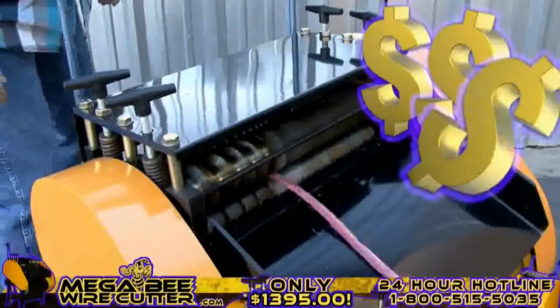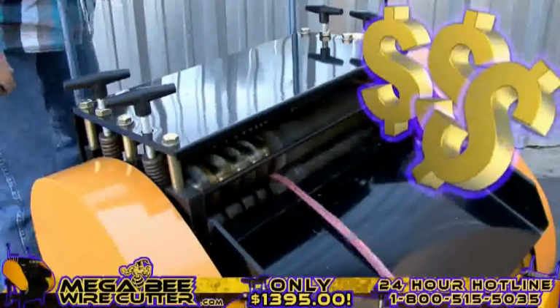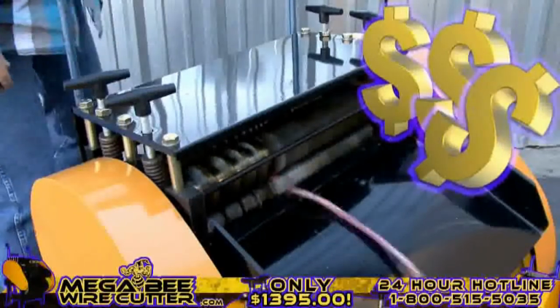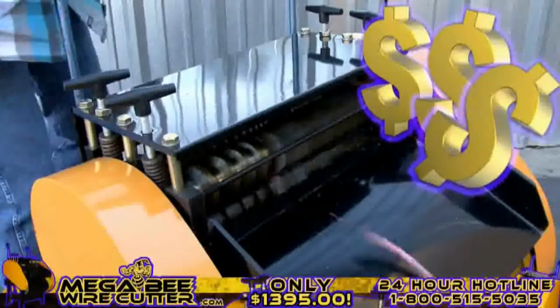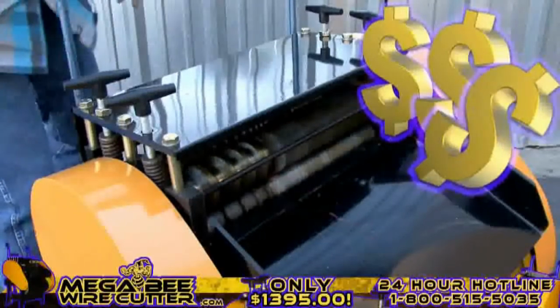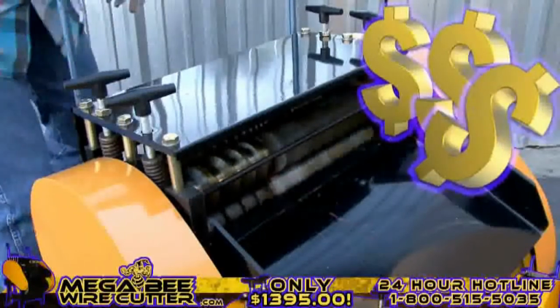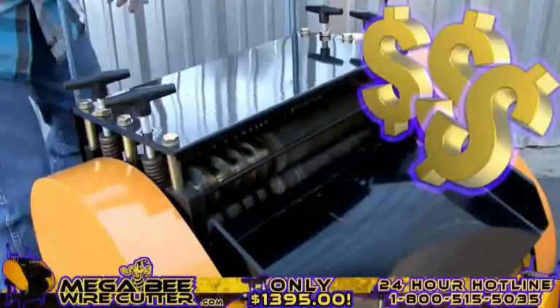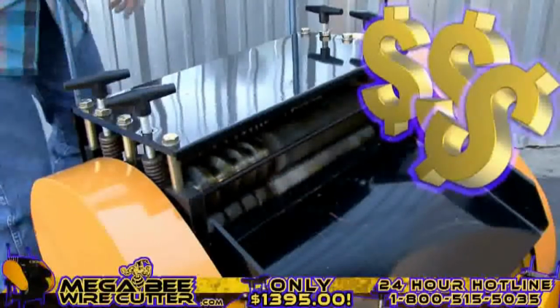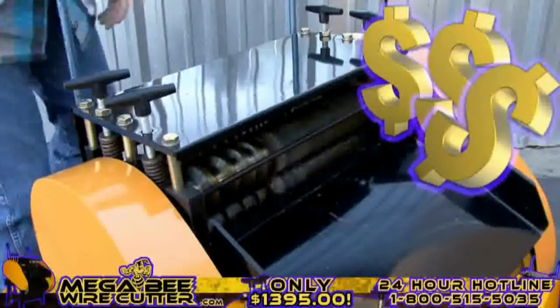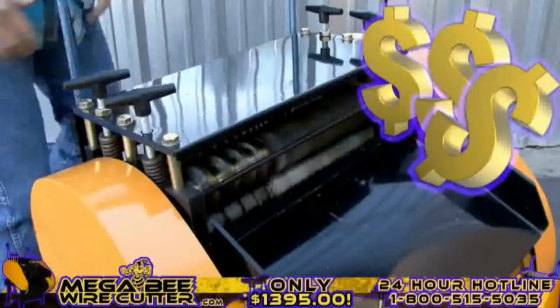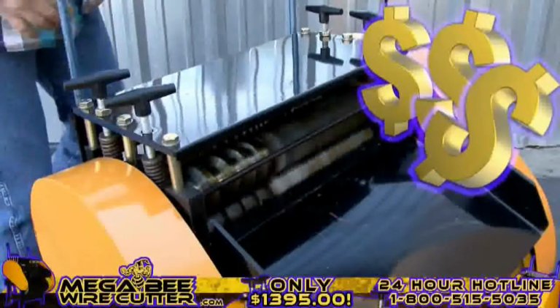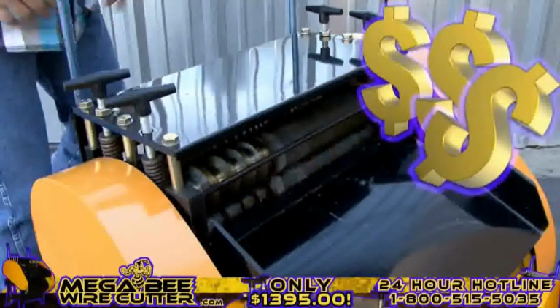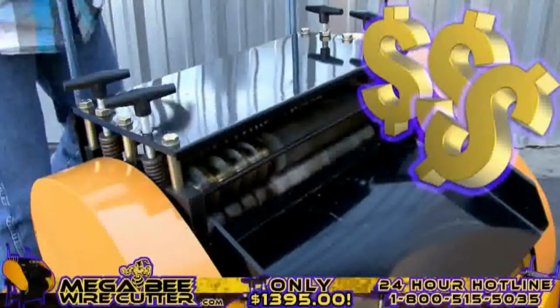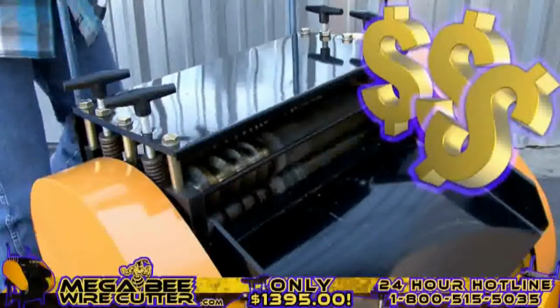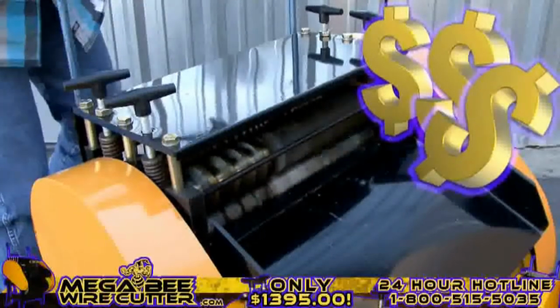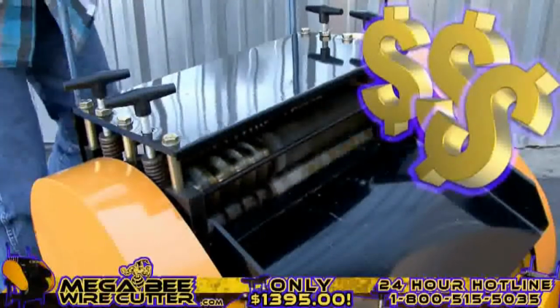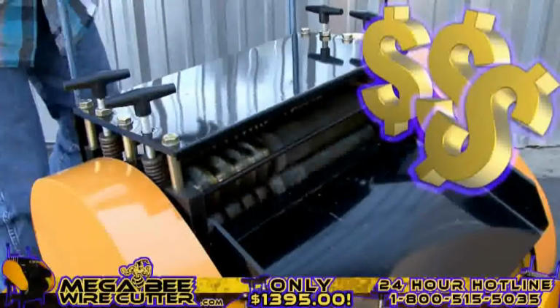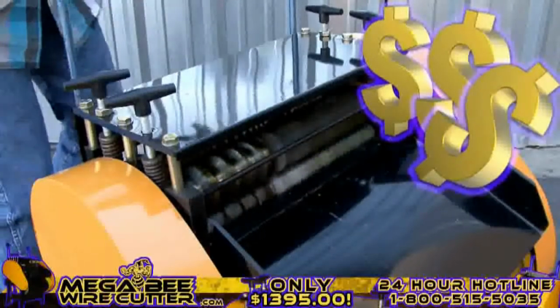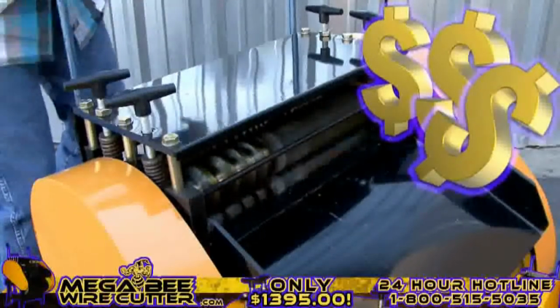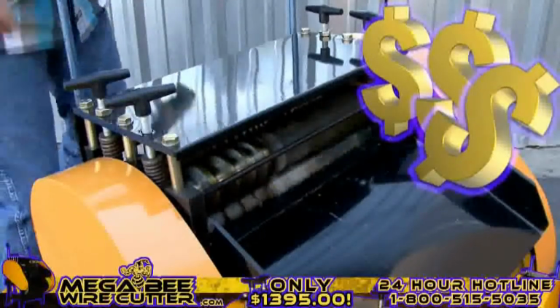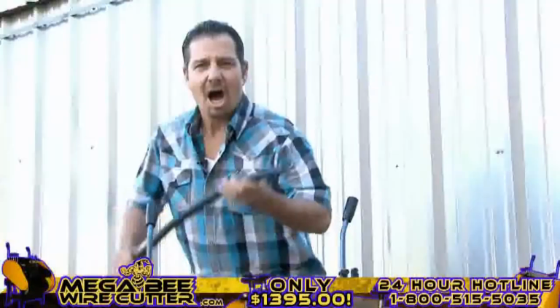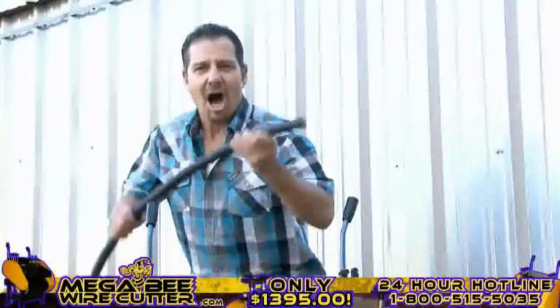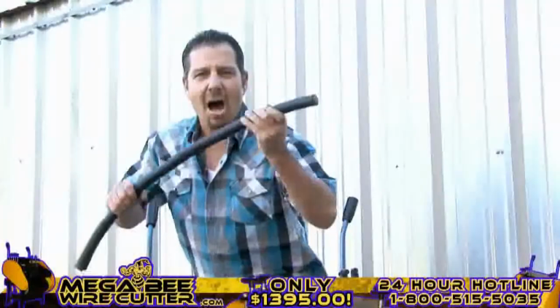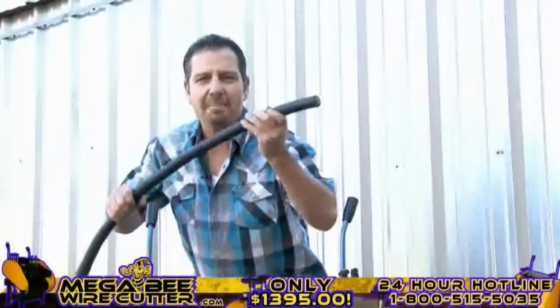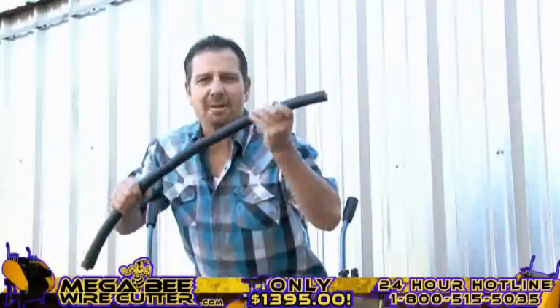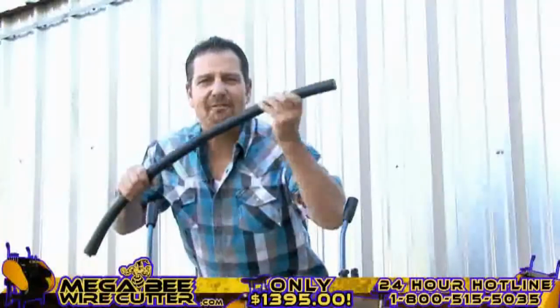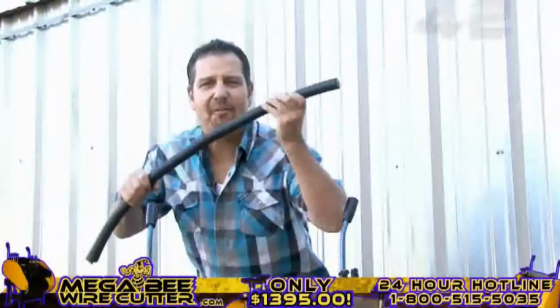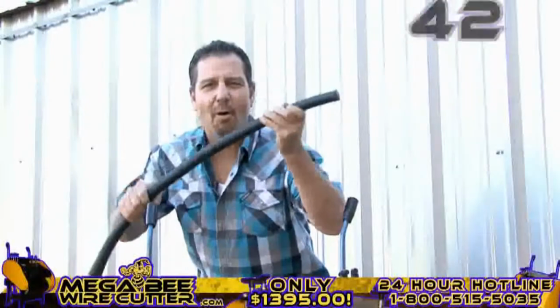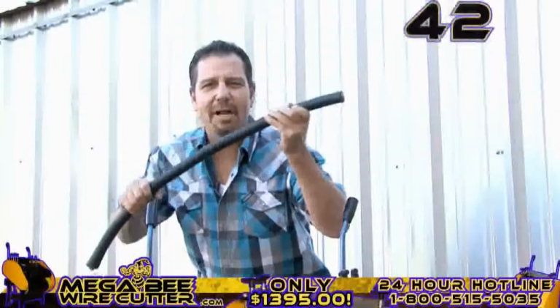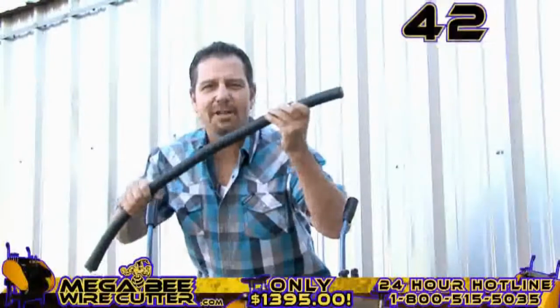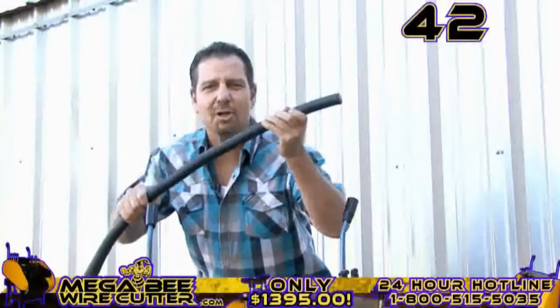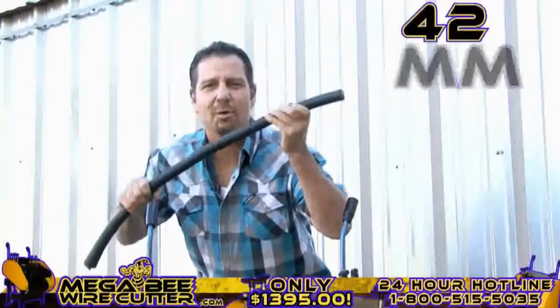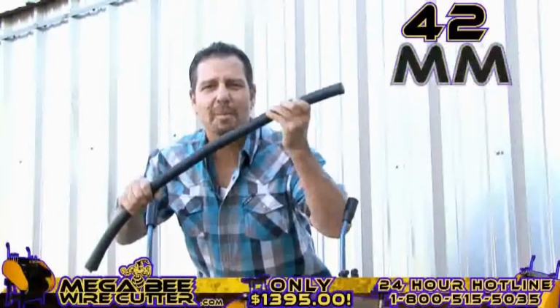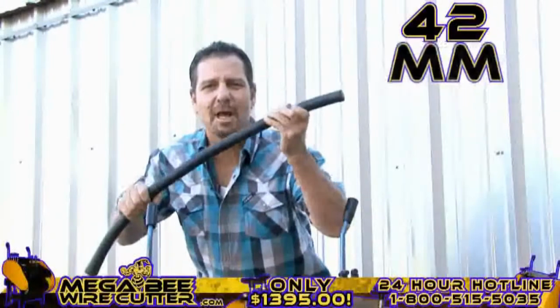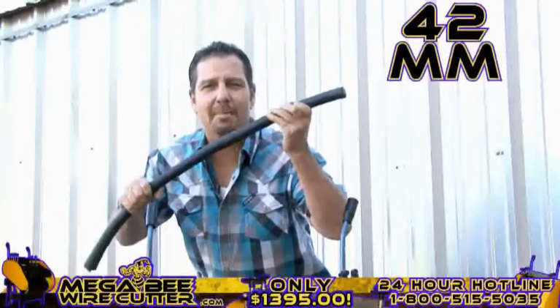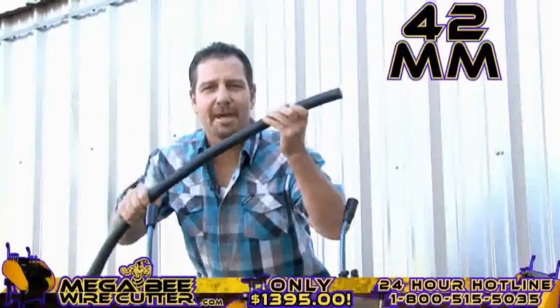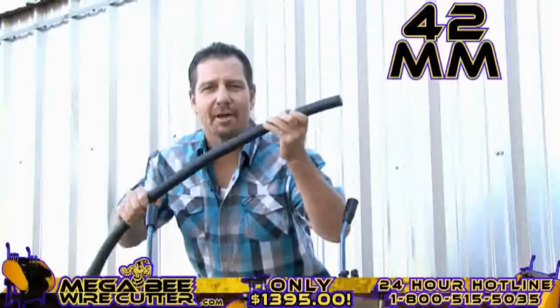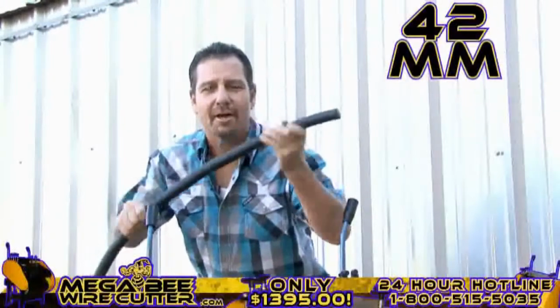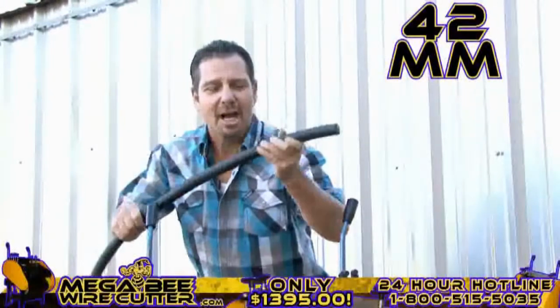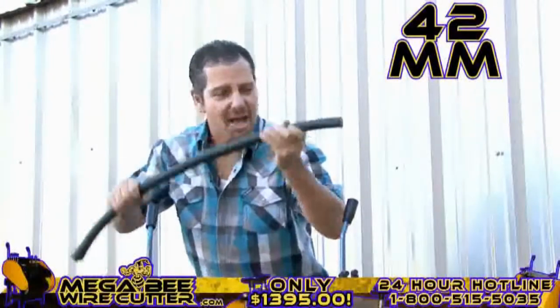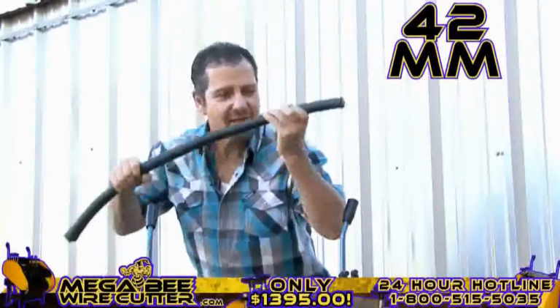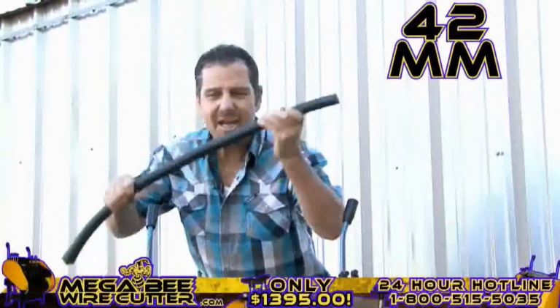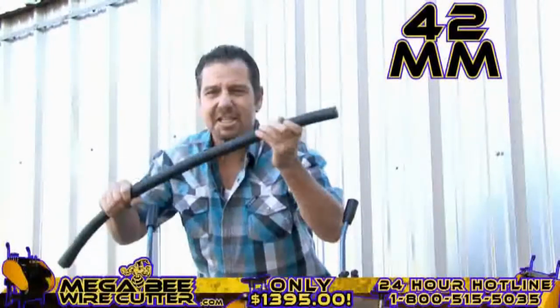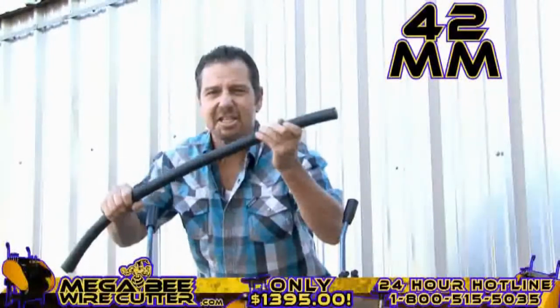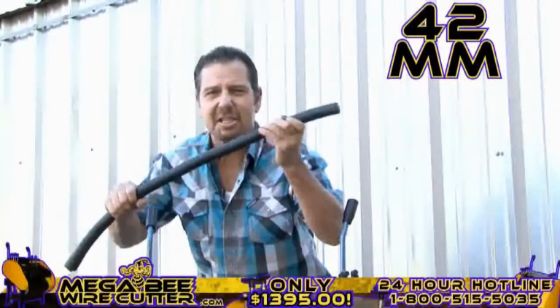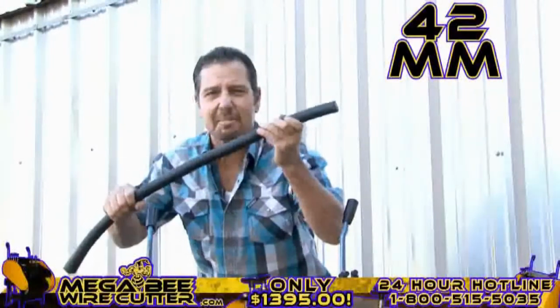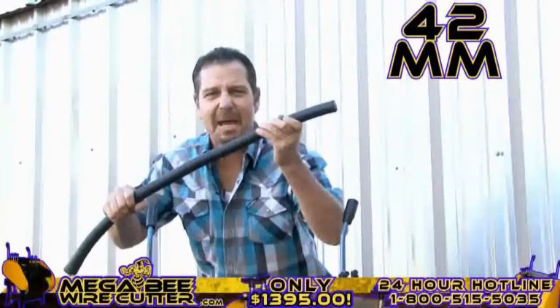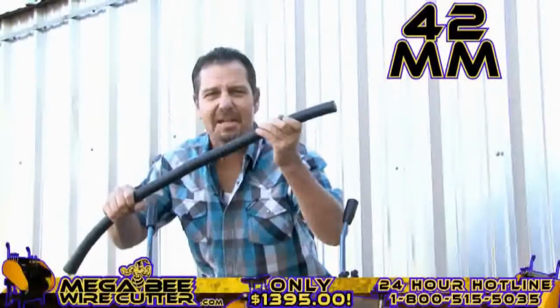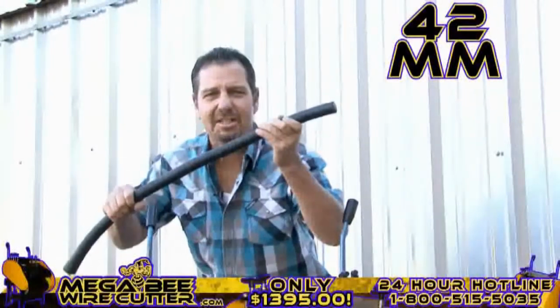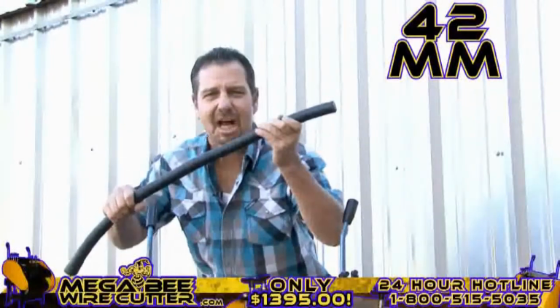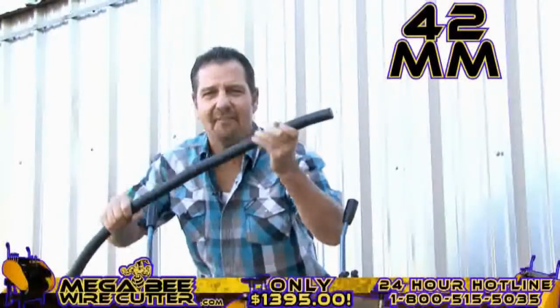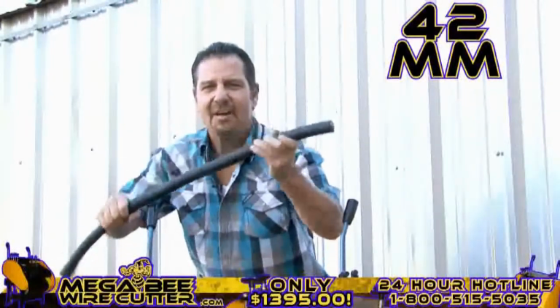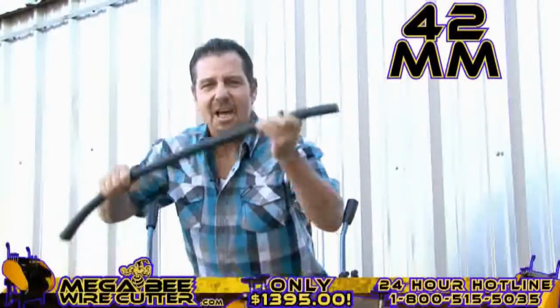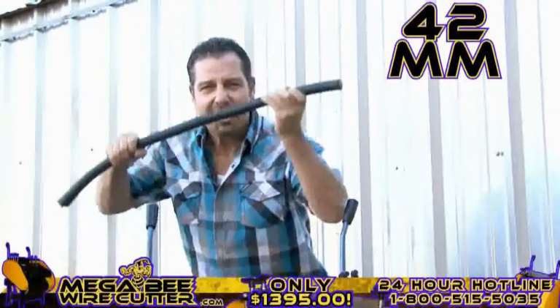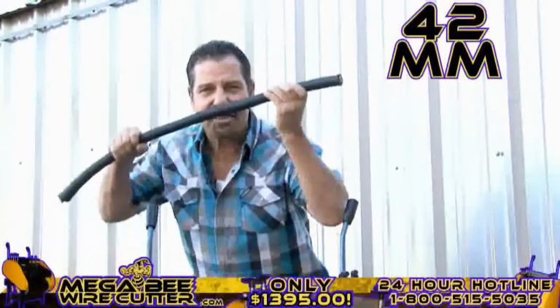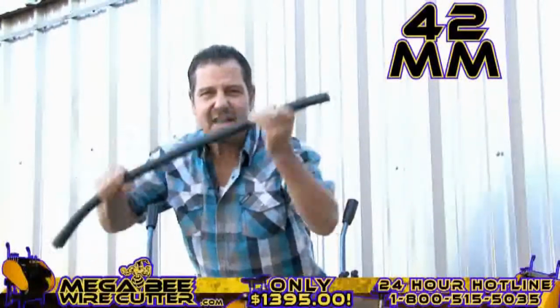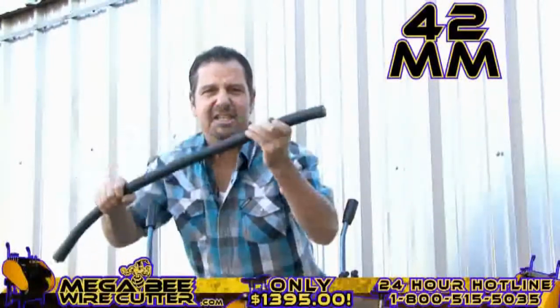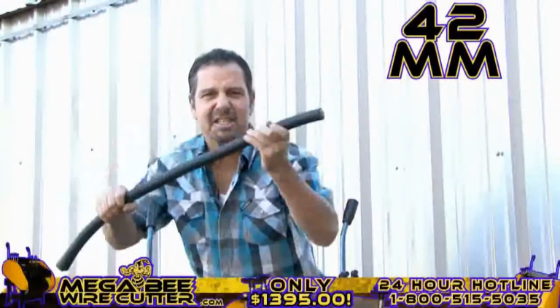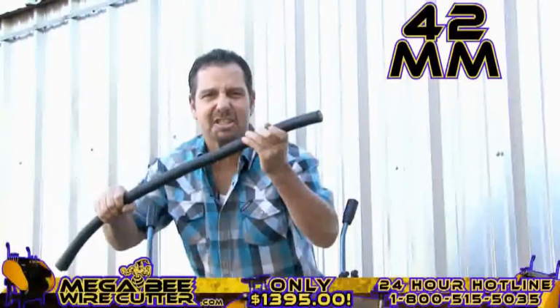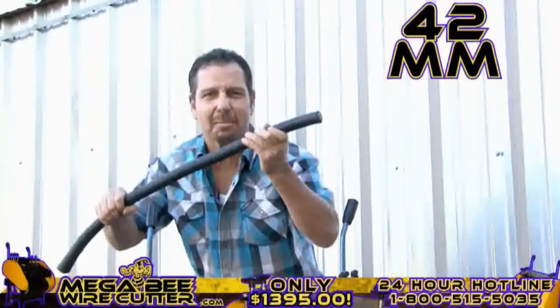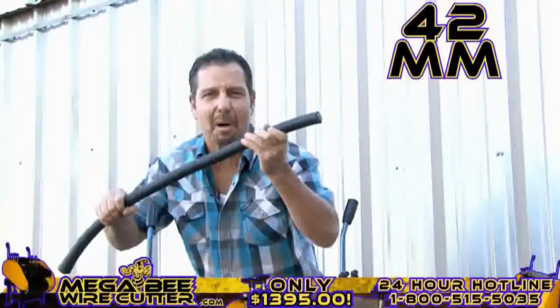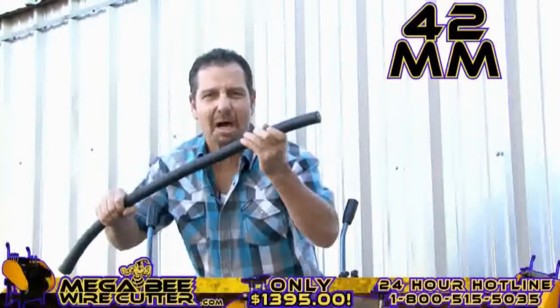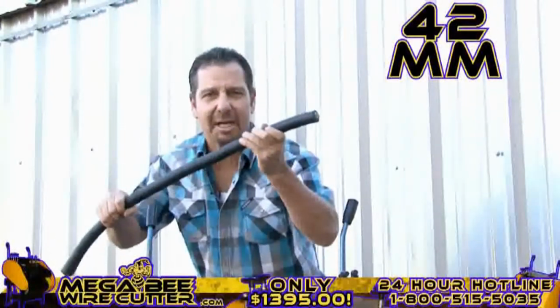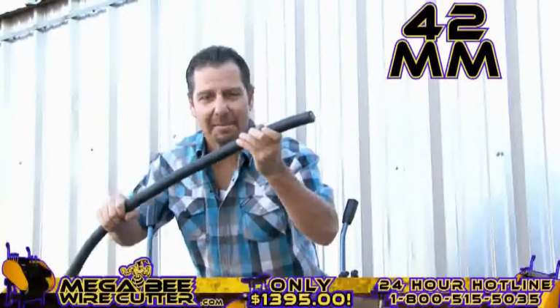Mo' money — that's what I'm talking about right there. Up to 42-millimeter. This is the big stuff. This is the money.